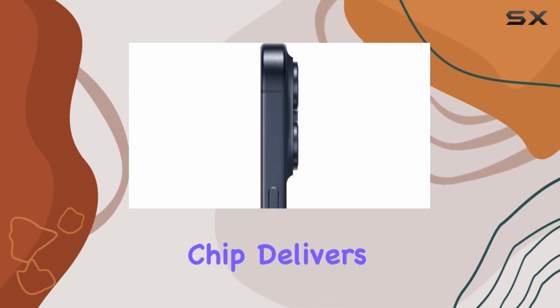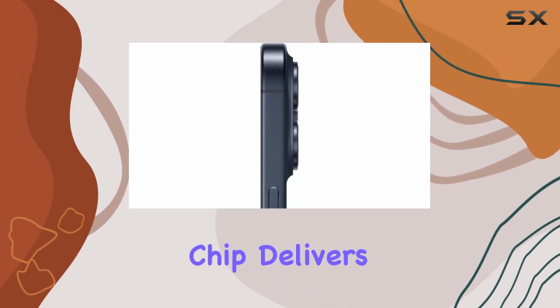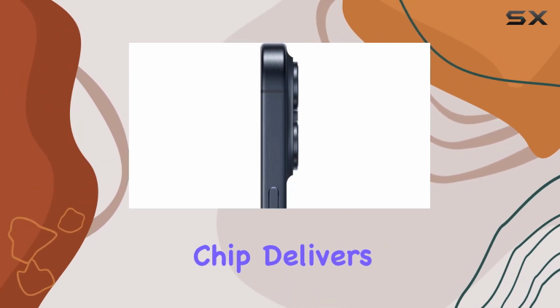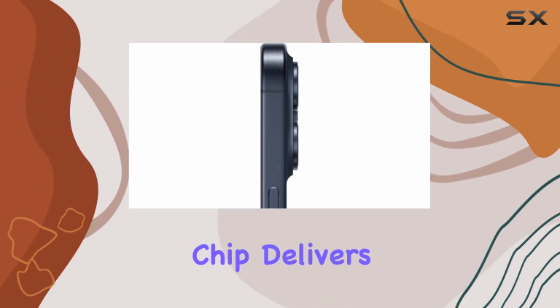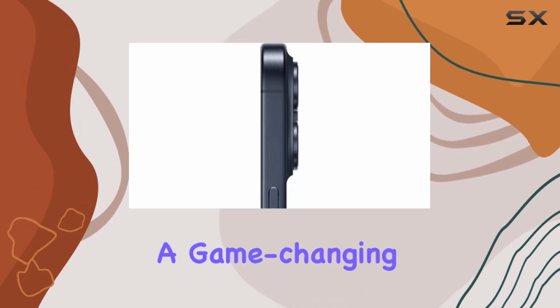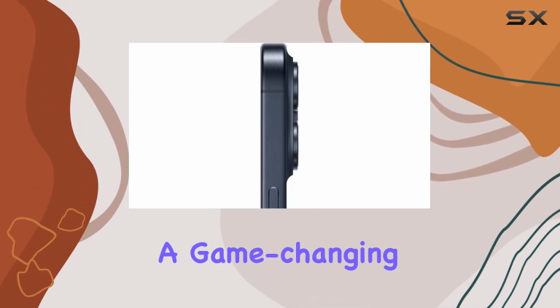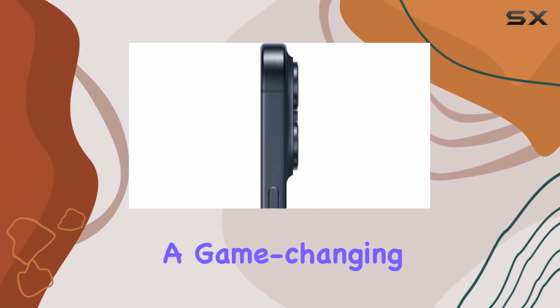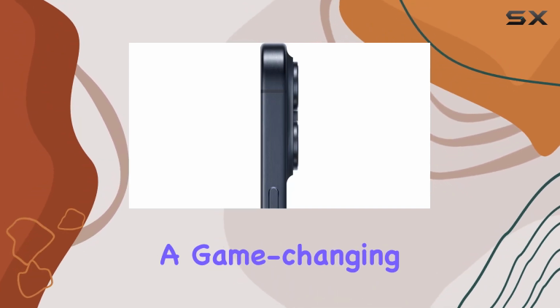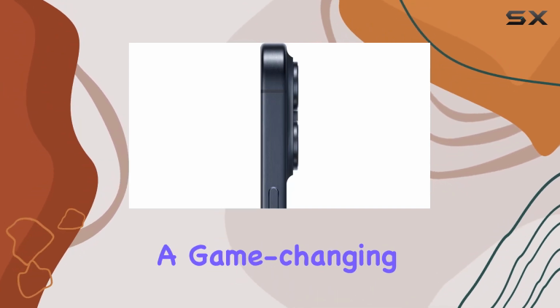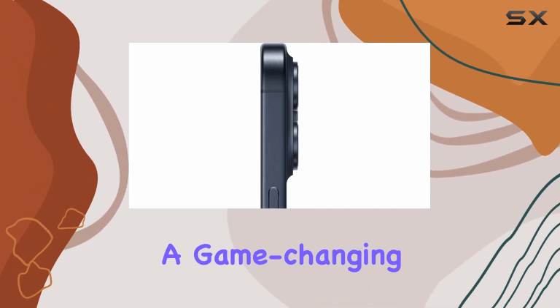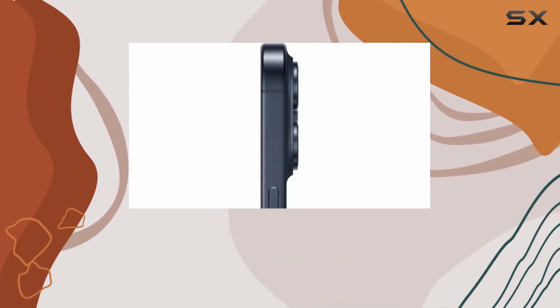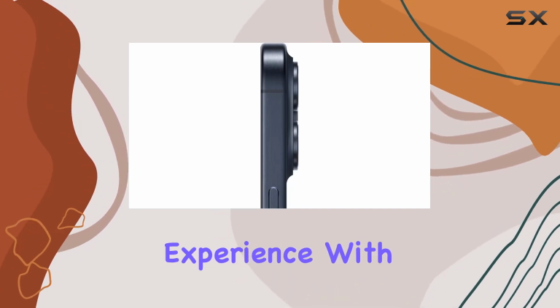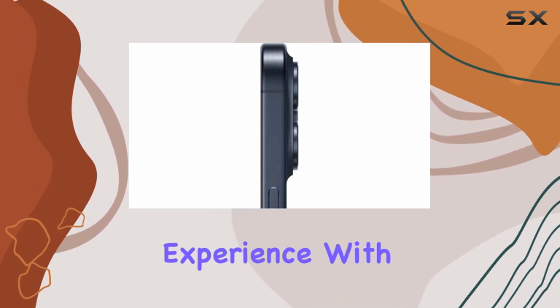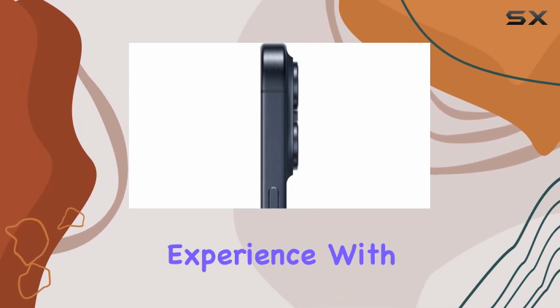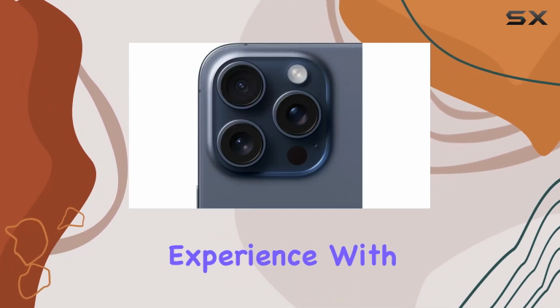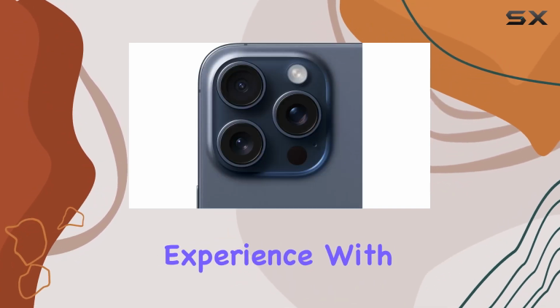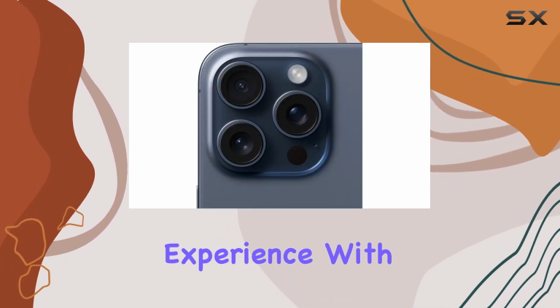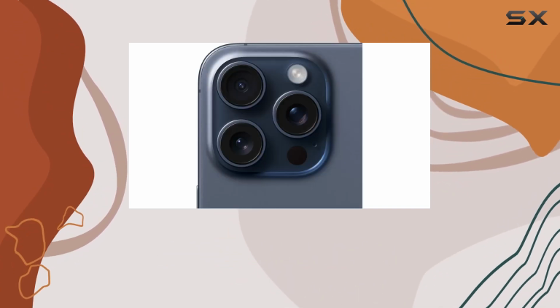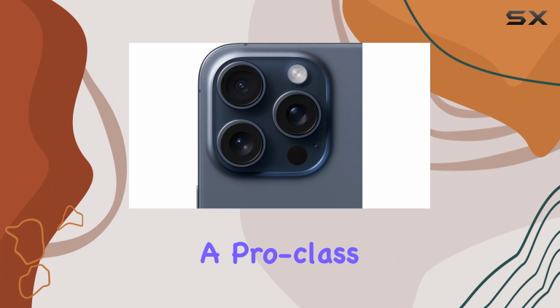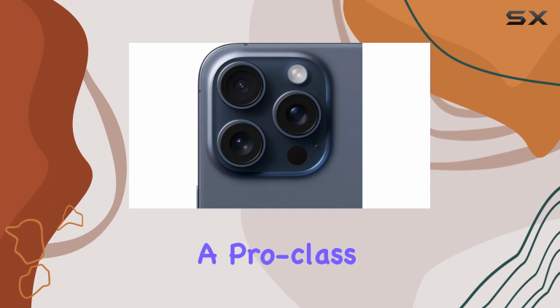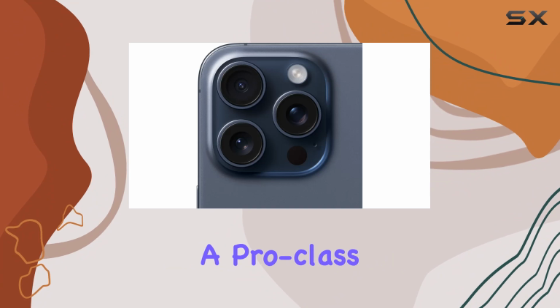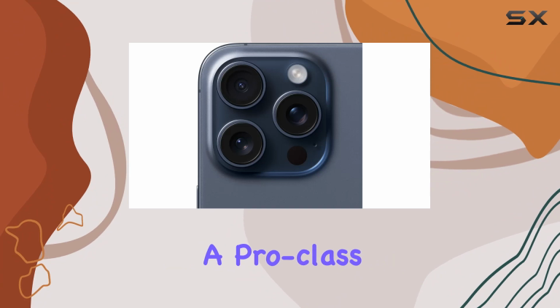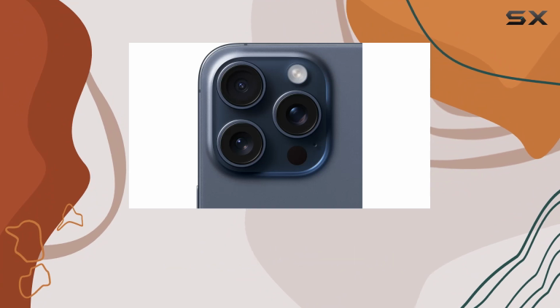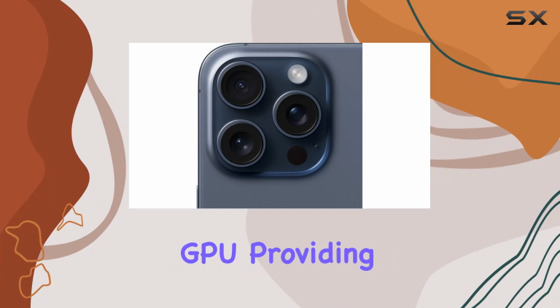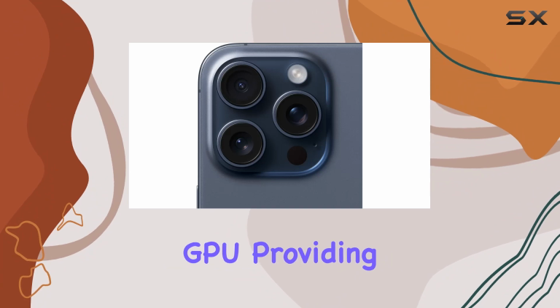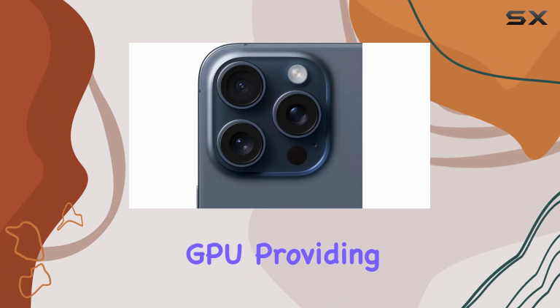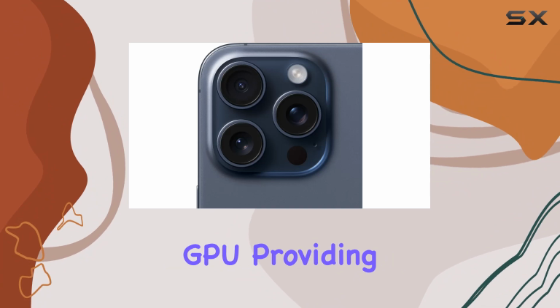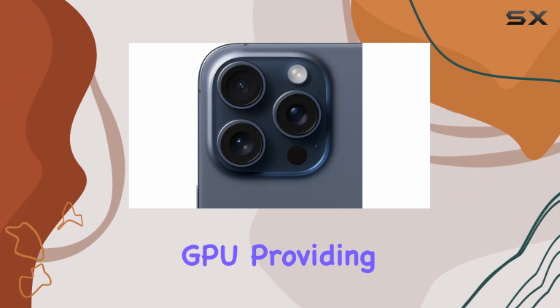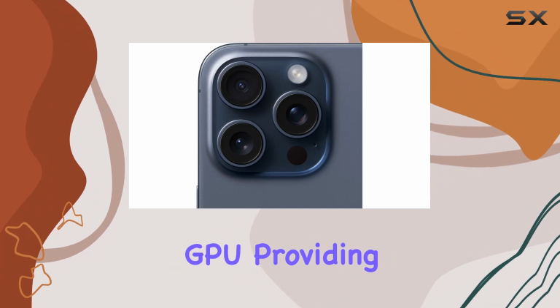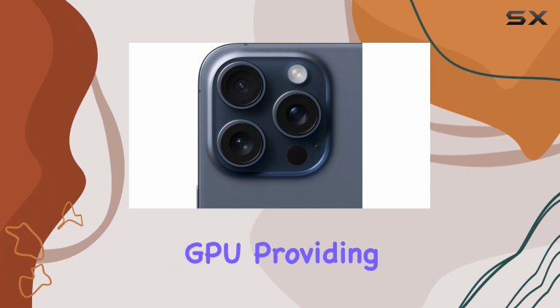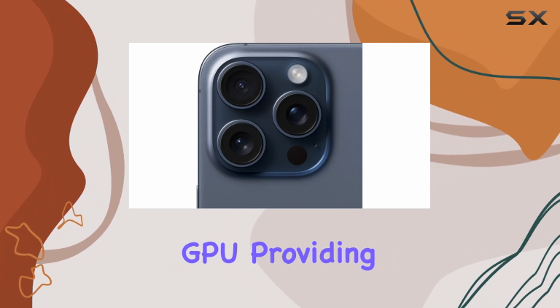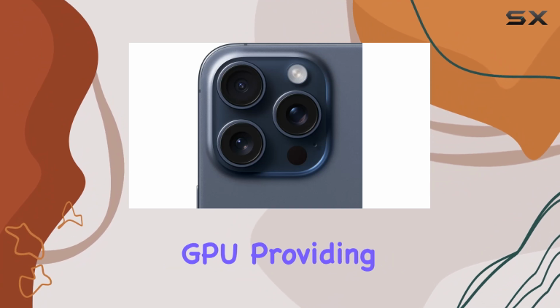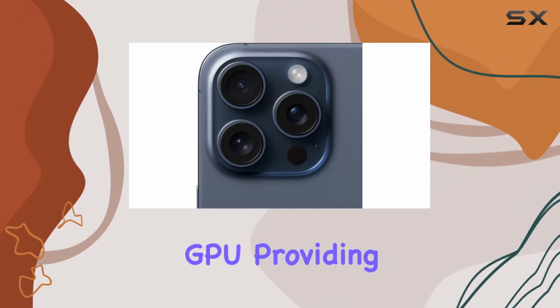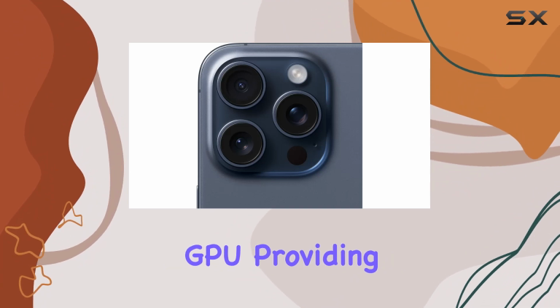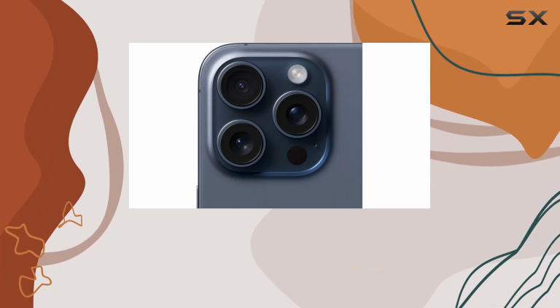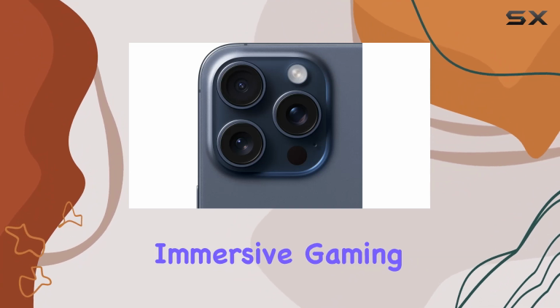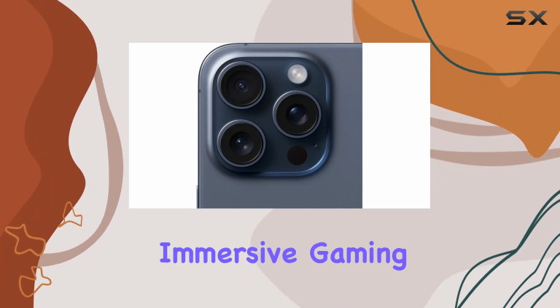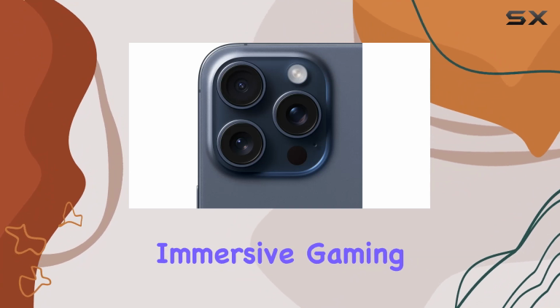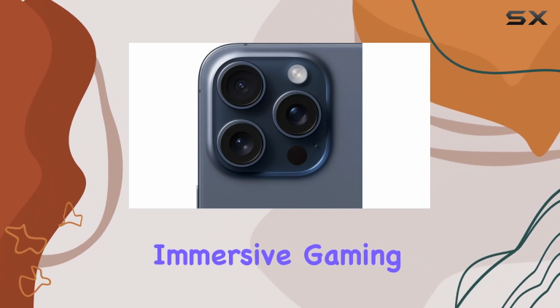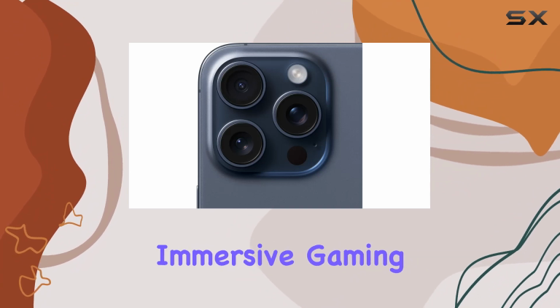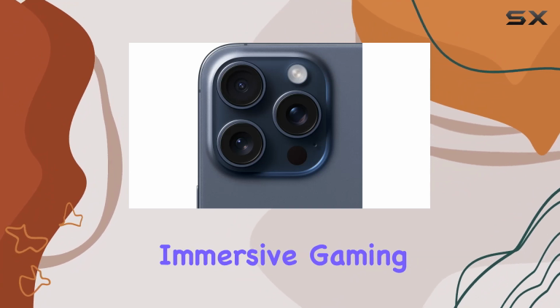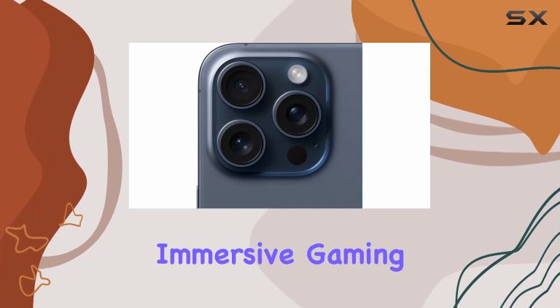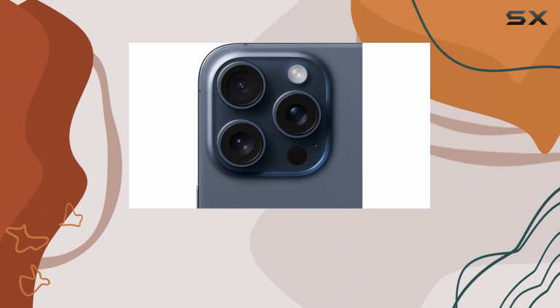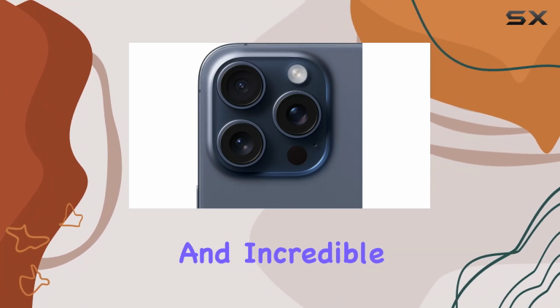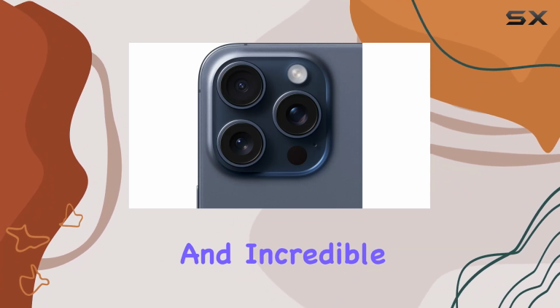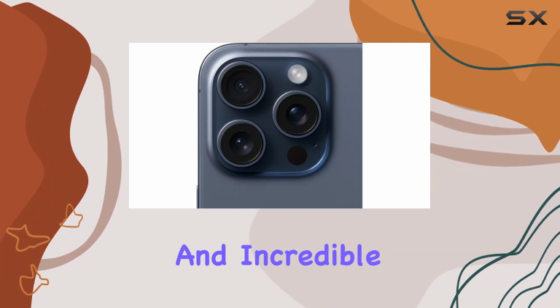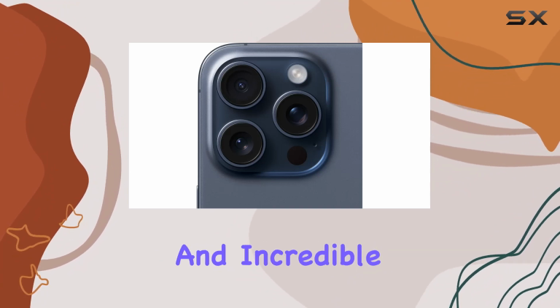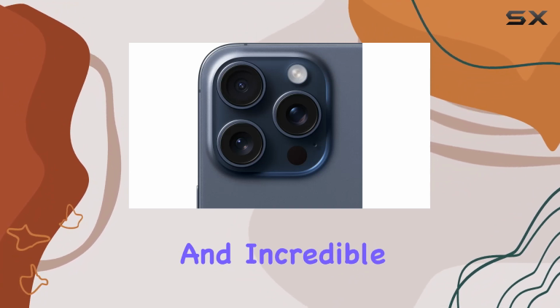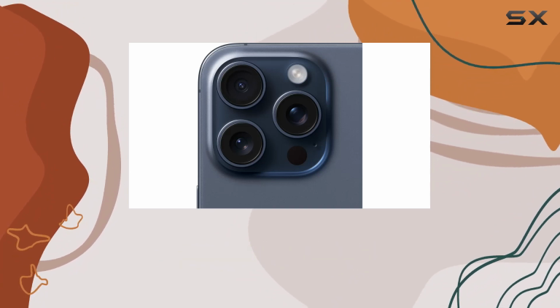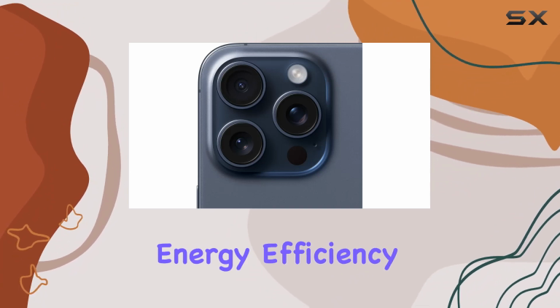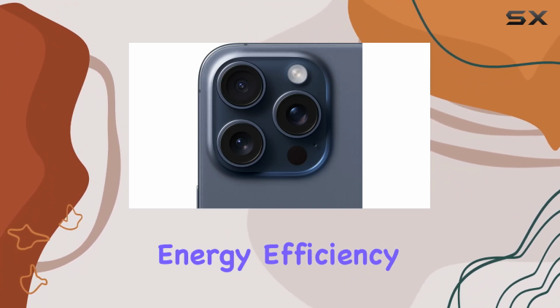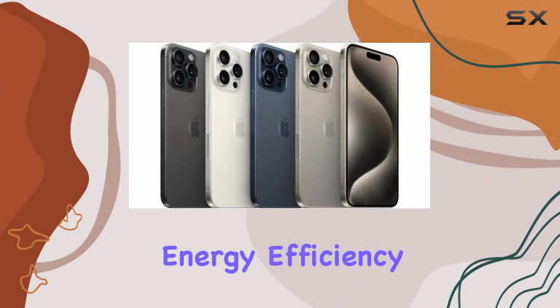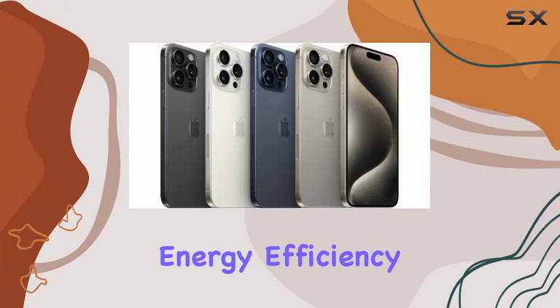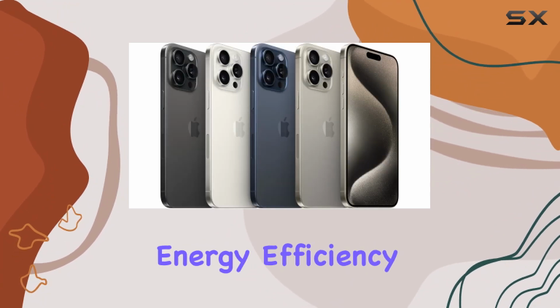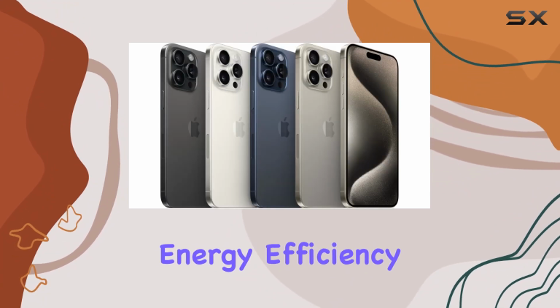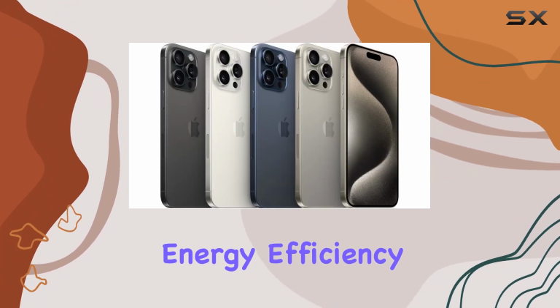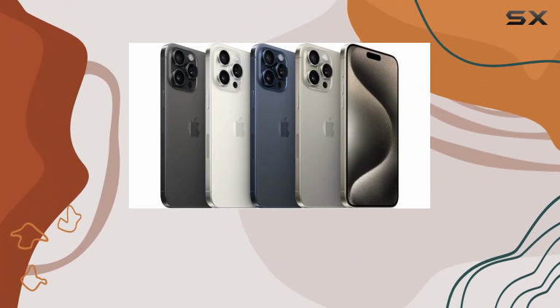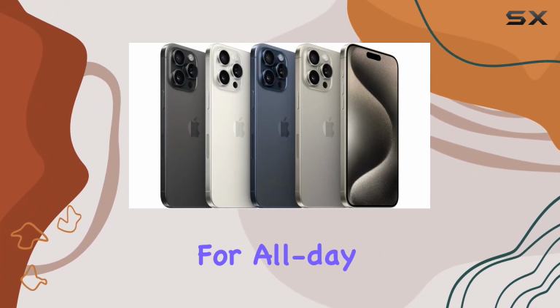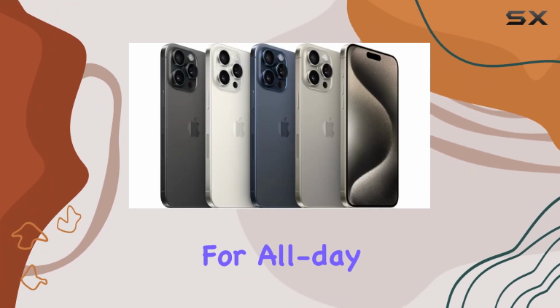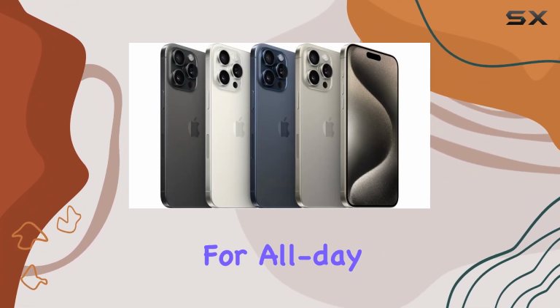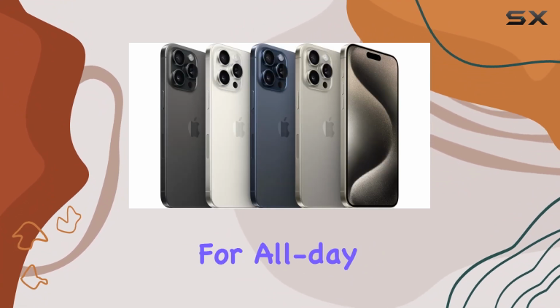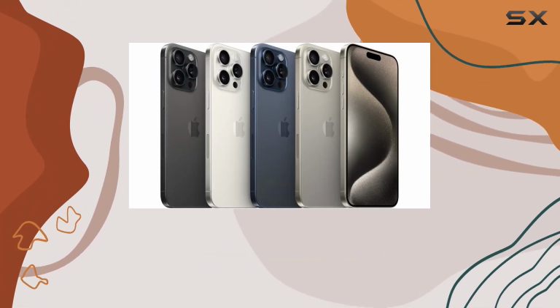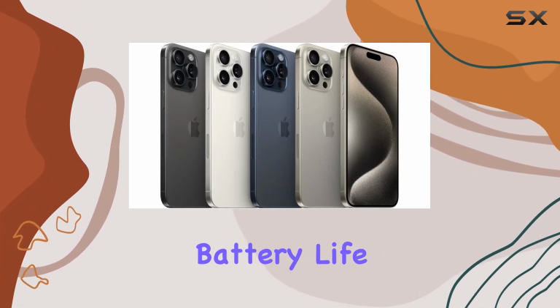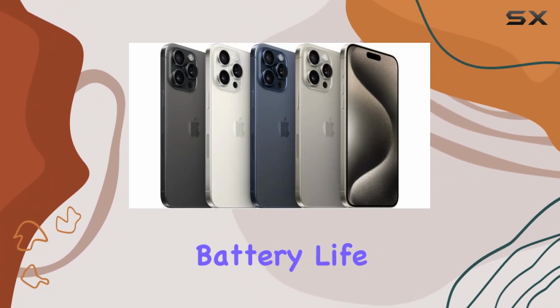Under the hood, the A17 Pro chip delivers a game-changing experience with the pro-class GPU, providing immersive gaming and incredible energy efficiency for all-day battery life.